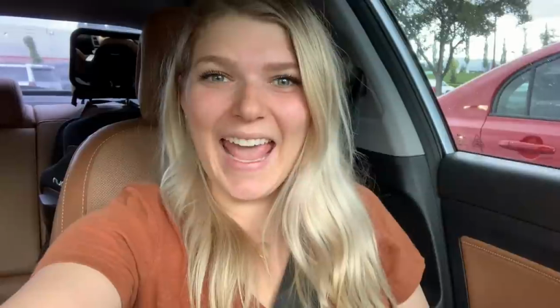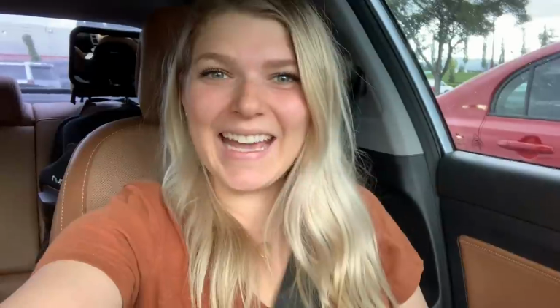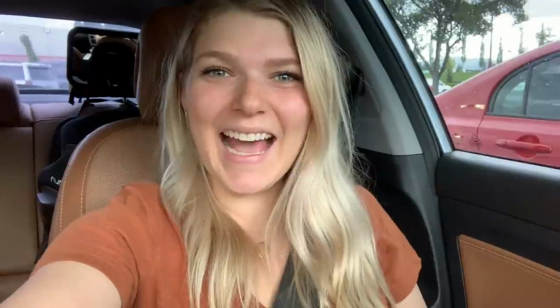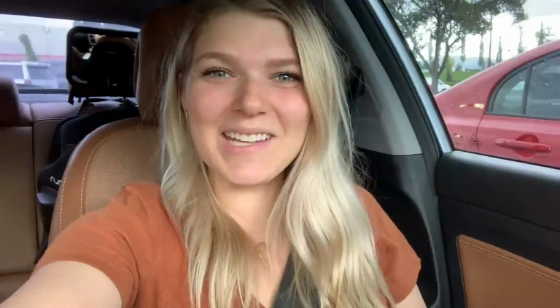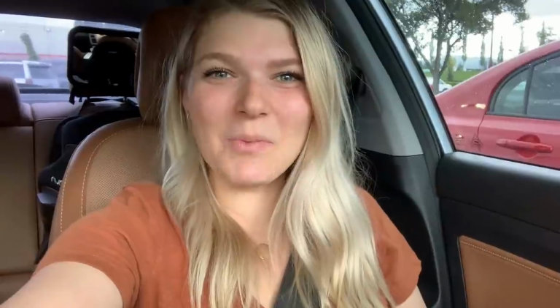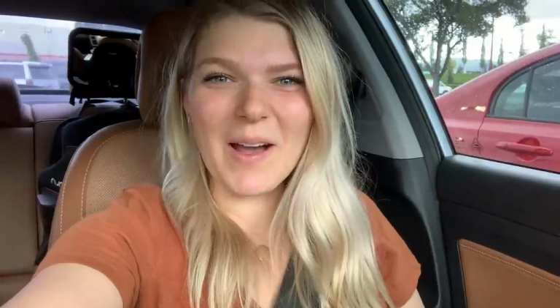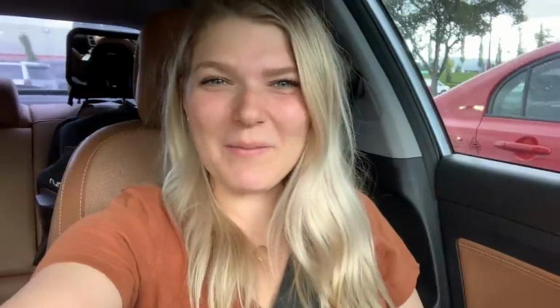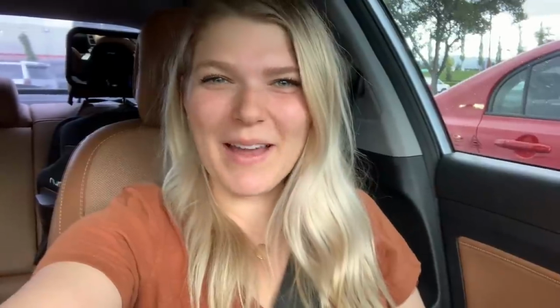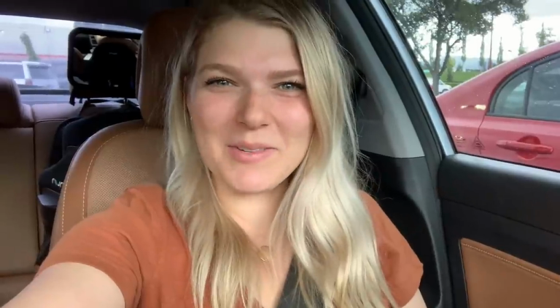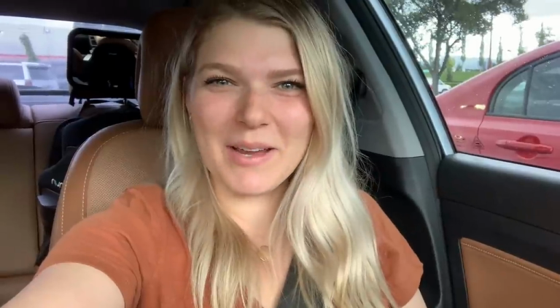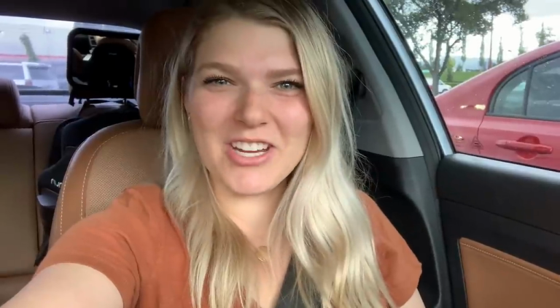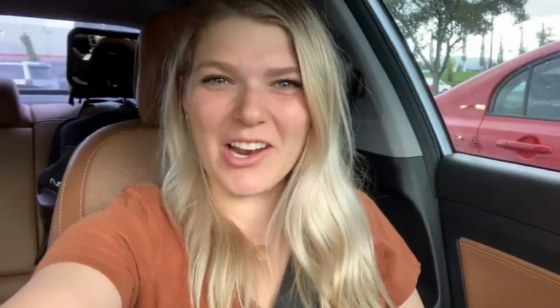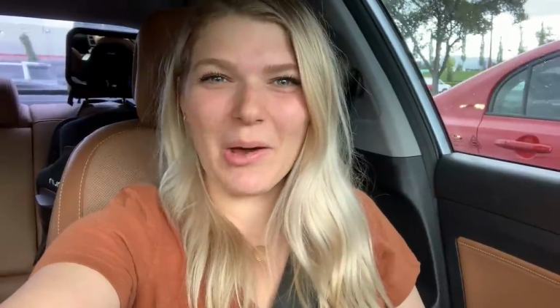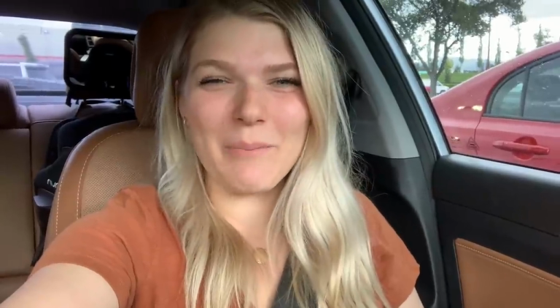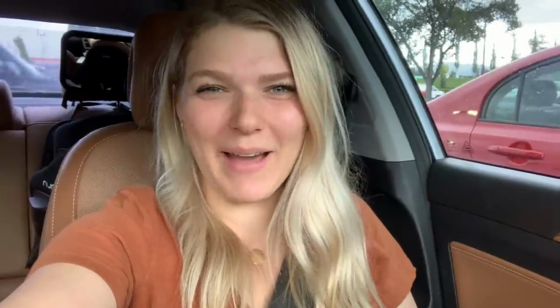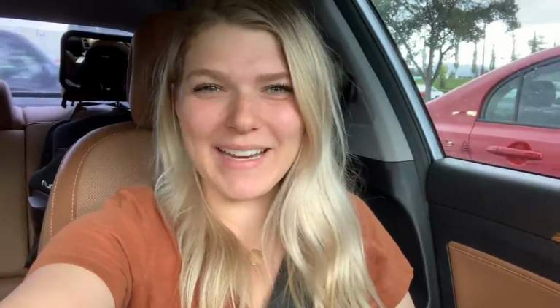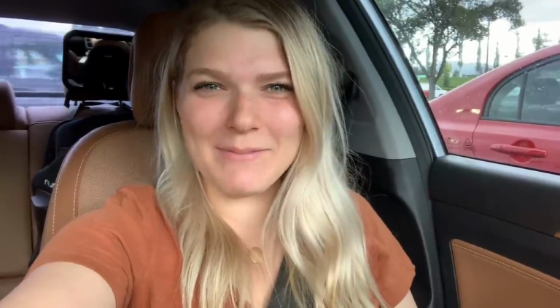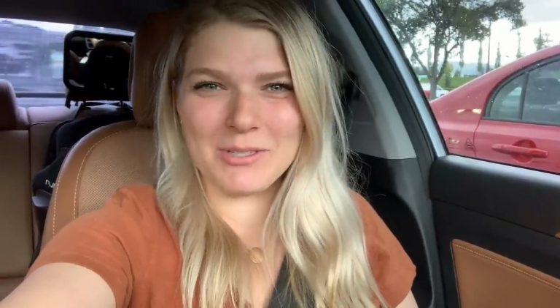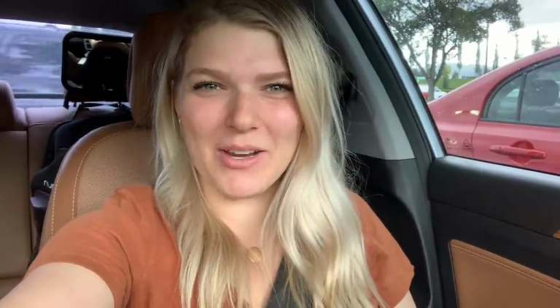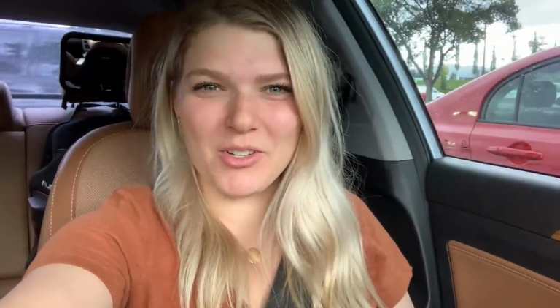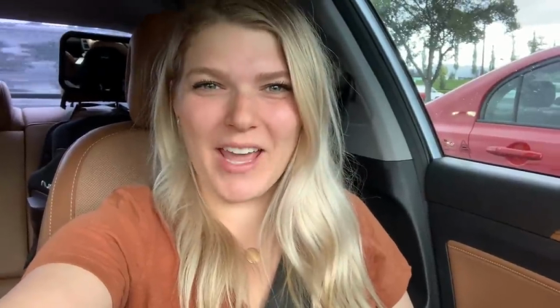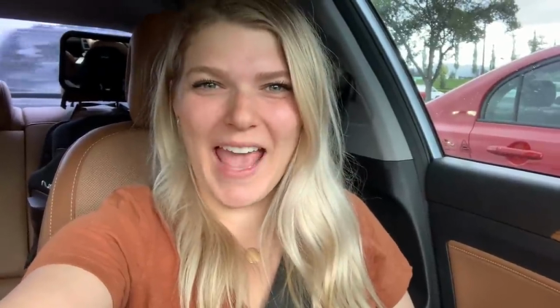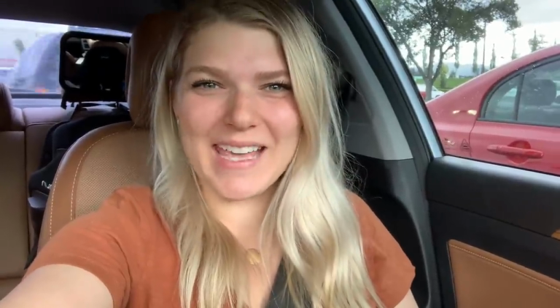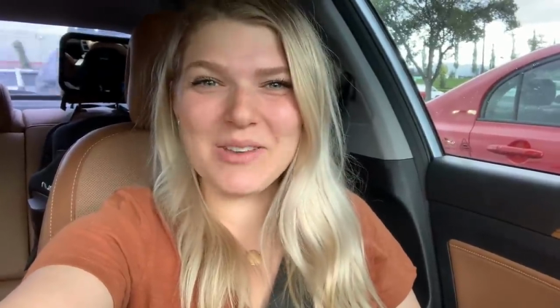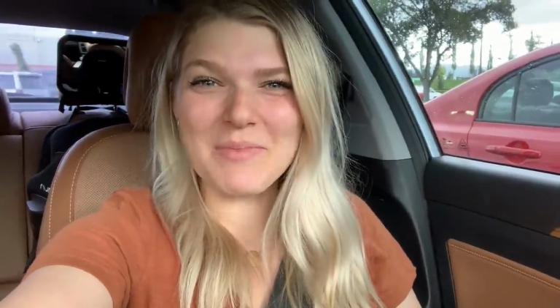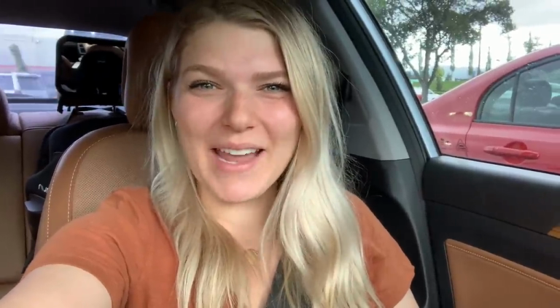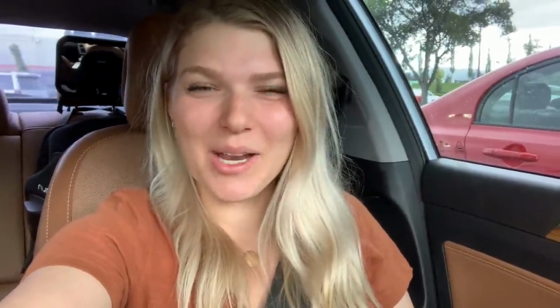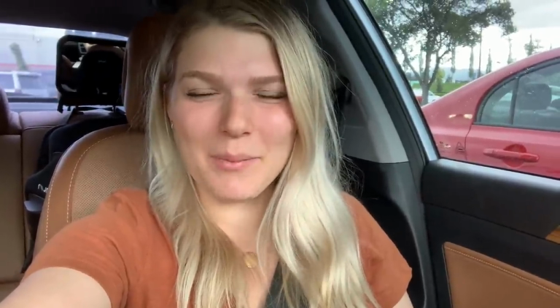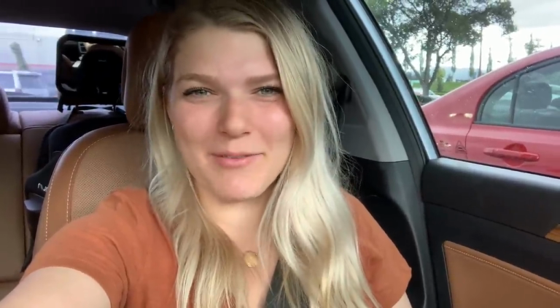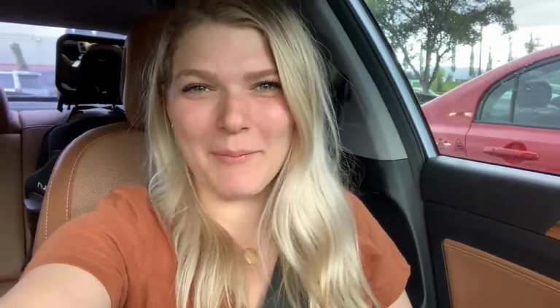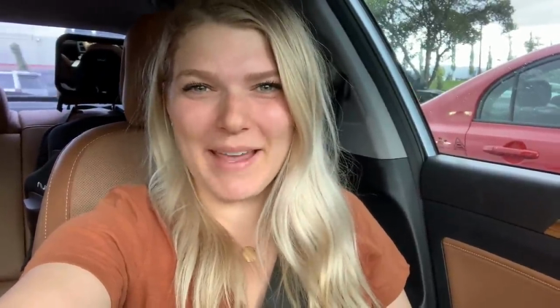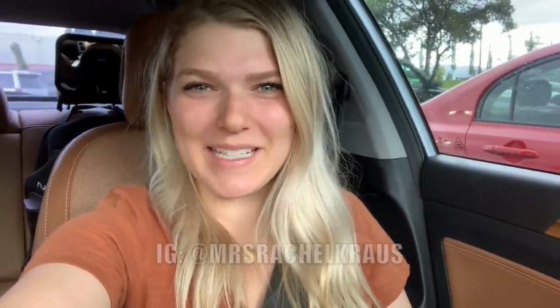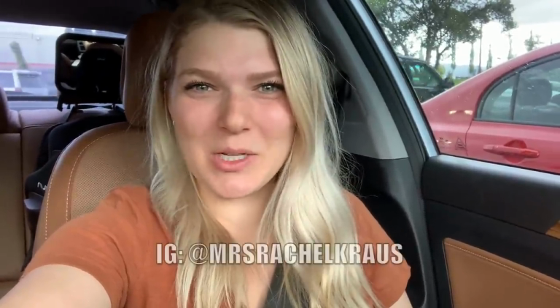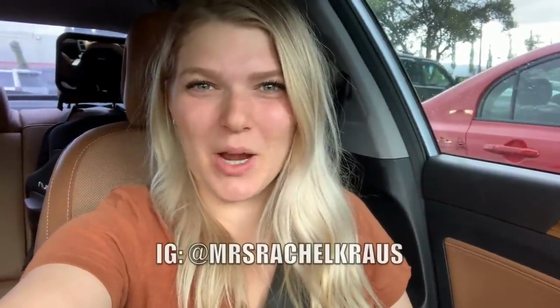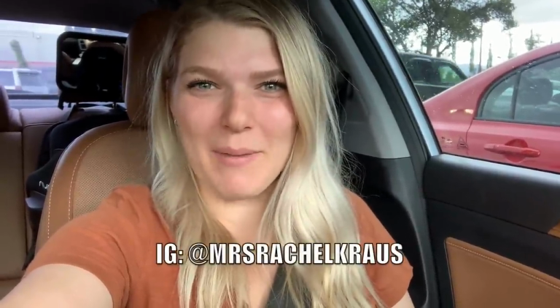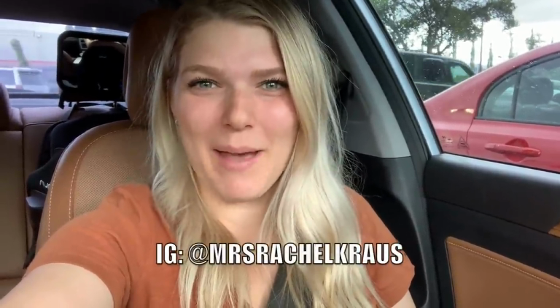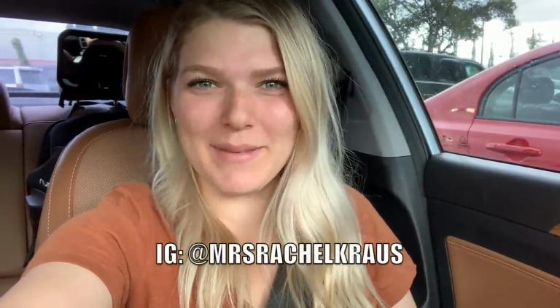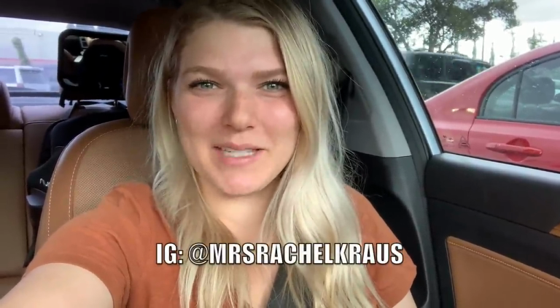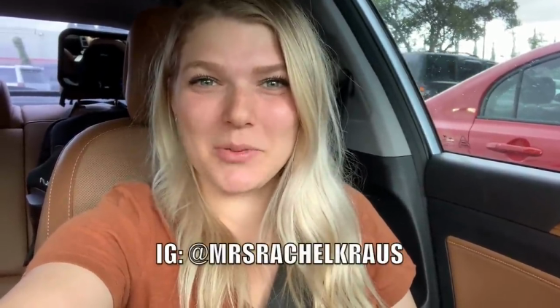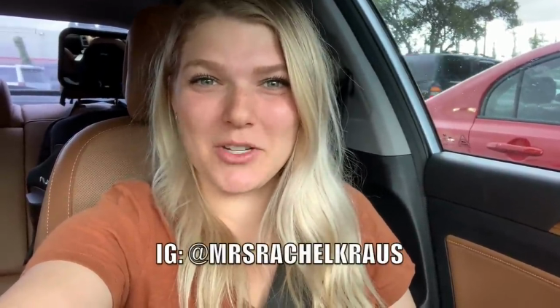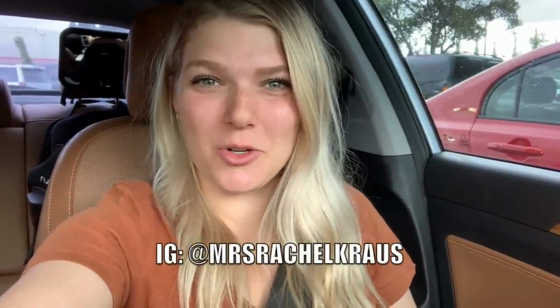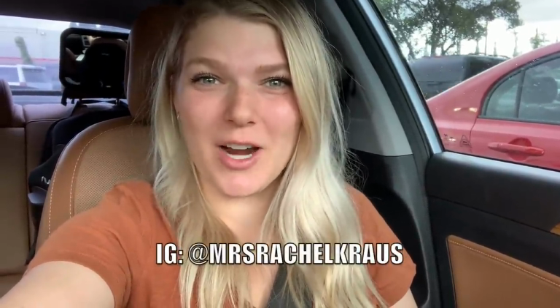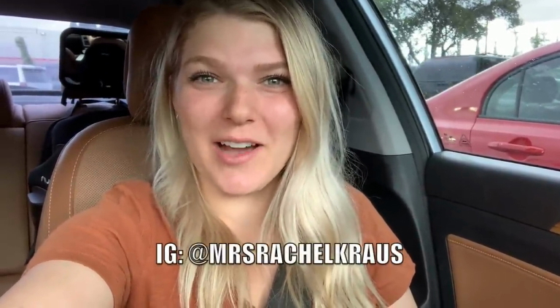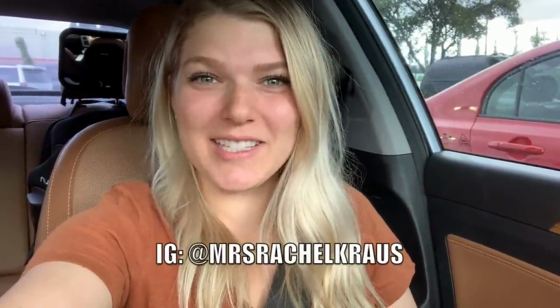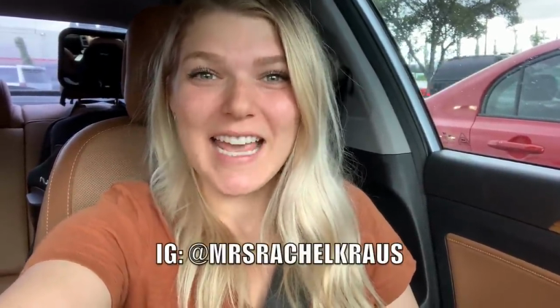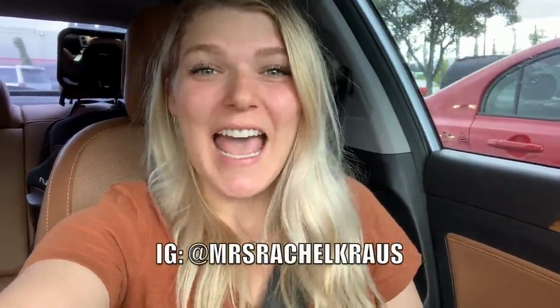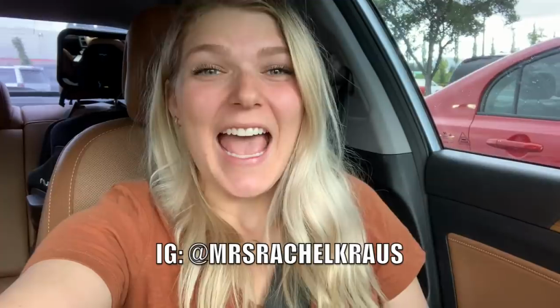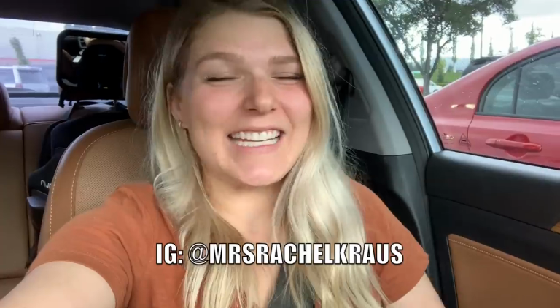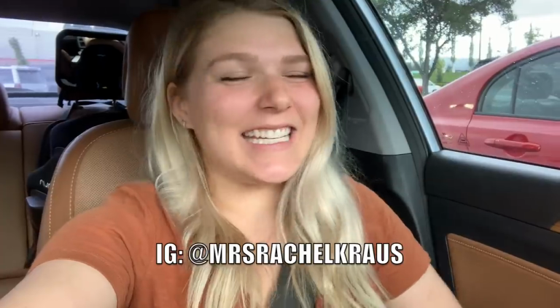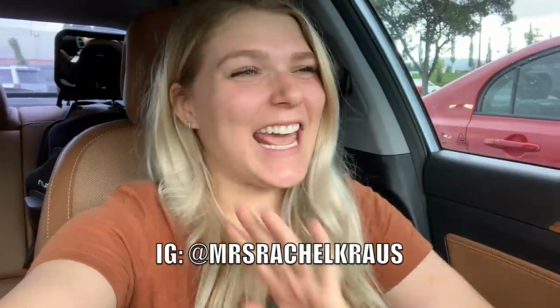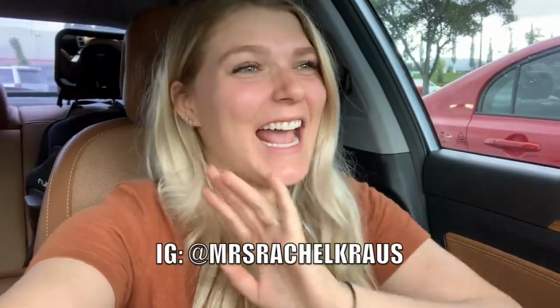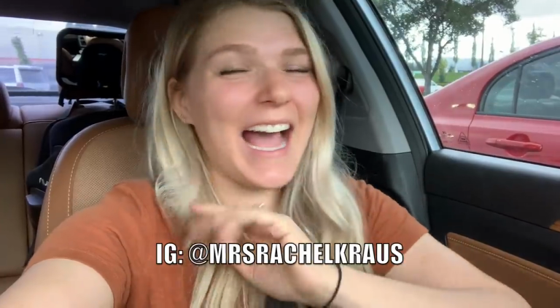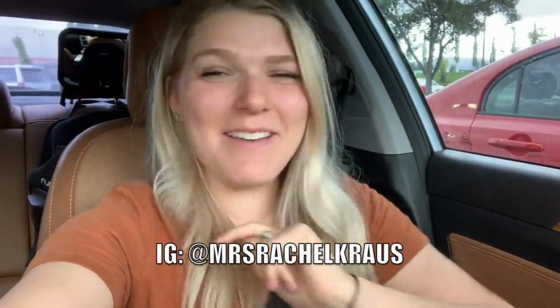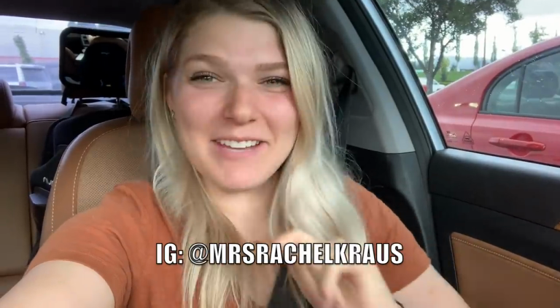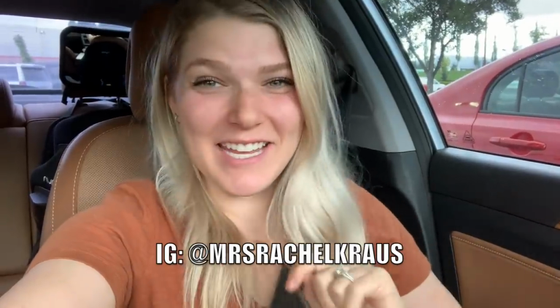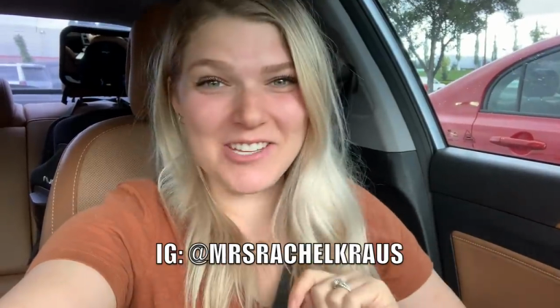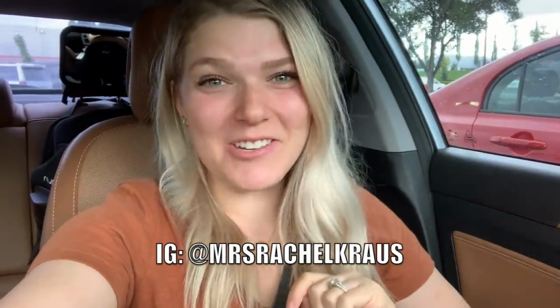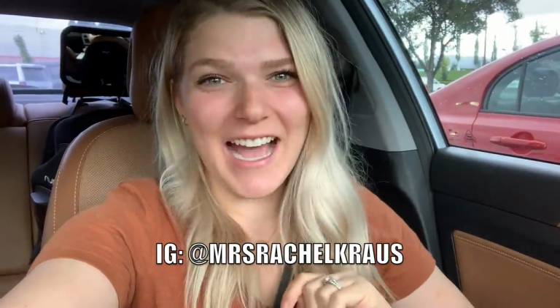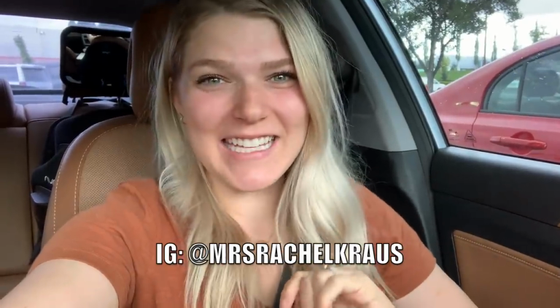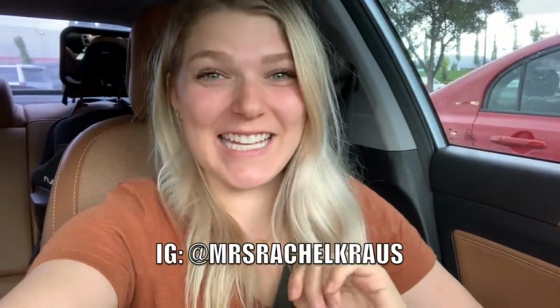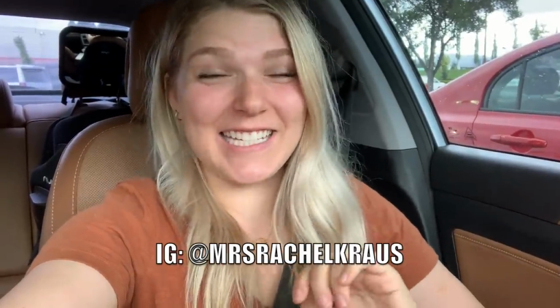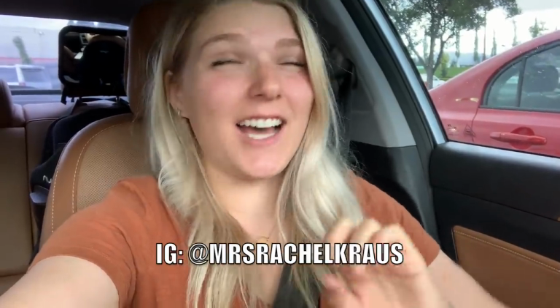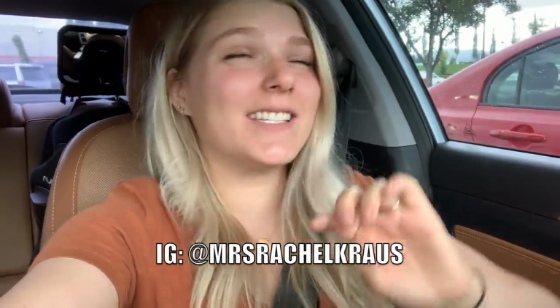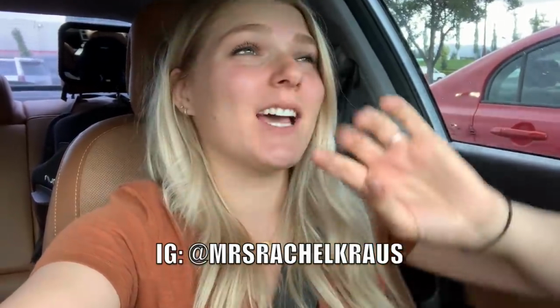Hey guys, welcome back to my channel. My name is Rachel K. You might know me from my Instagram at Mrs. Rachel Krause and today I am taking you guys into Costco.